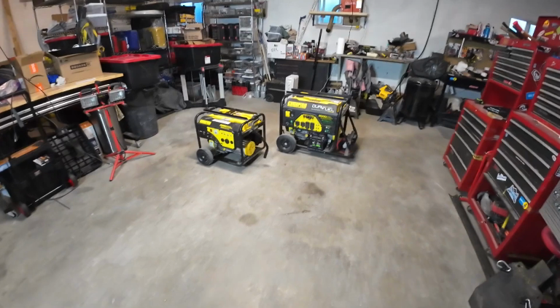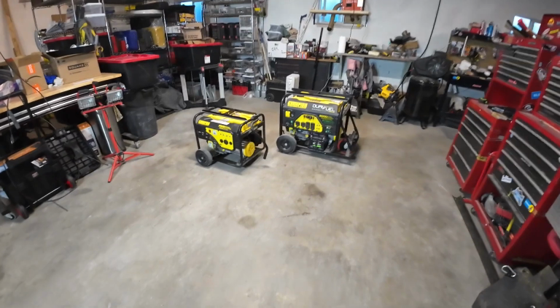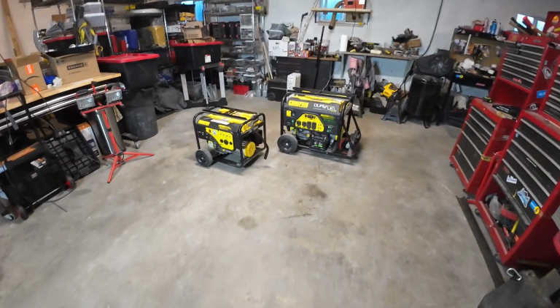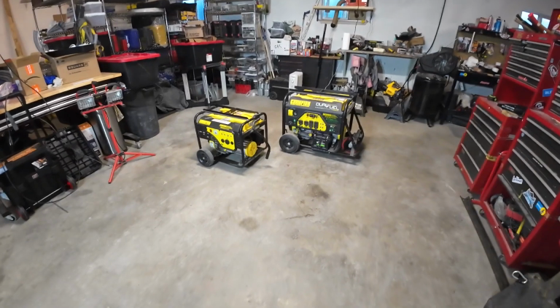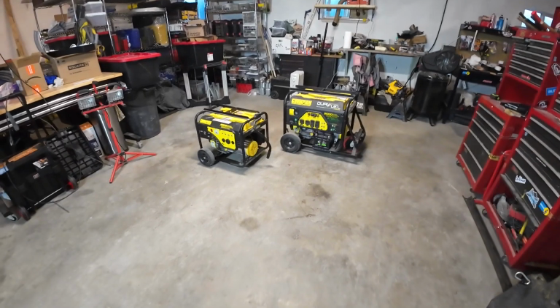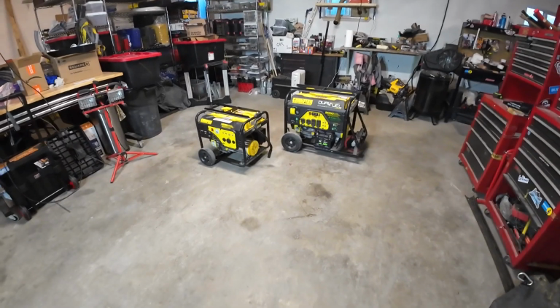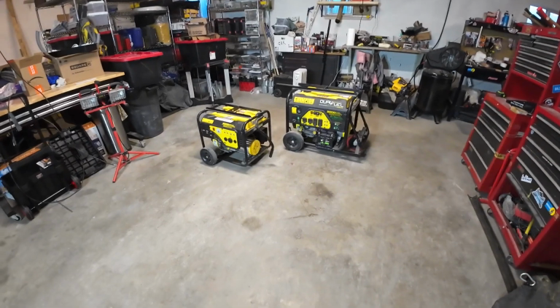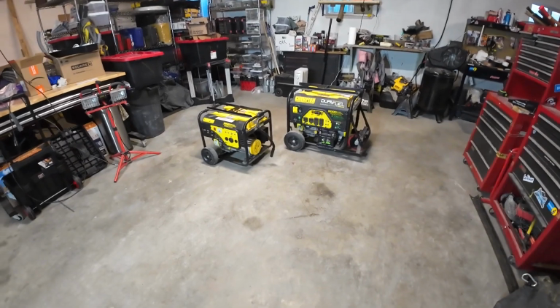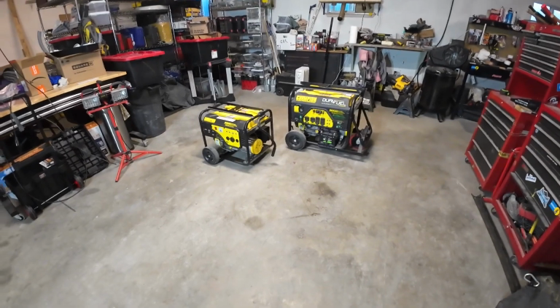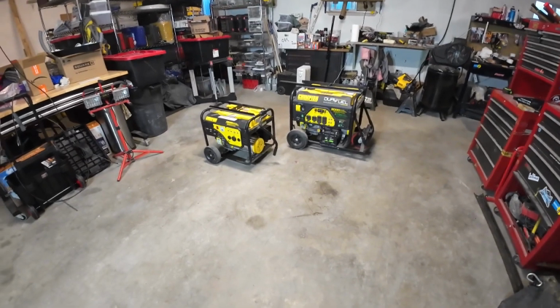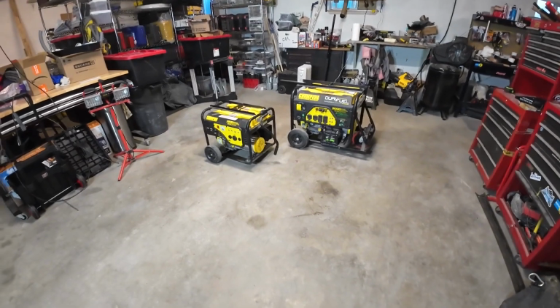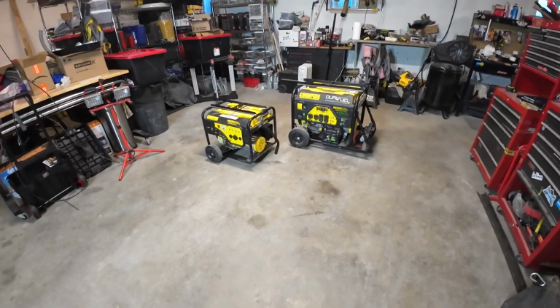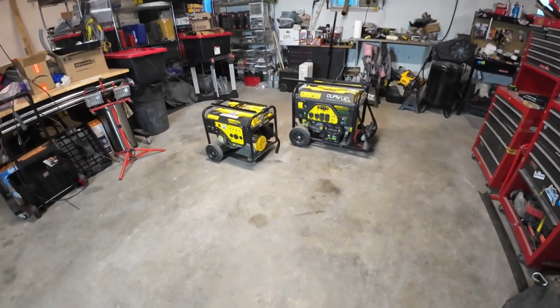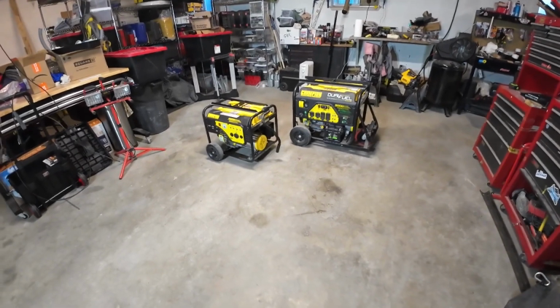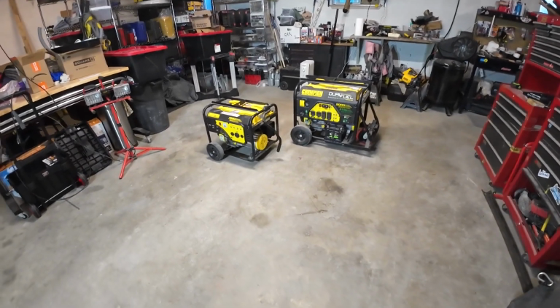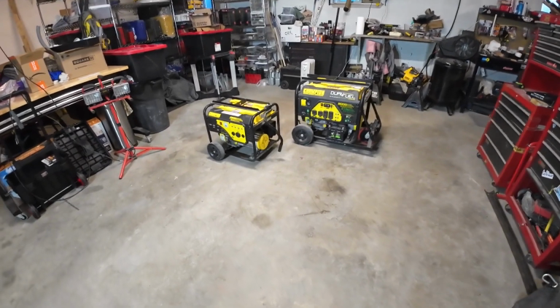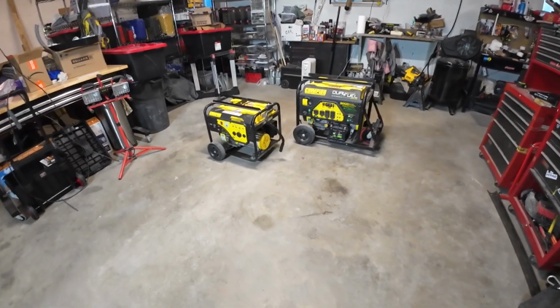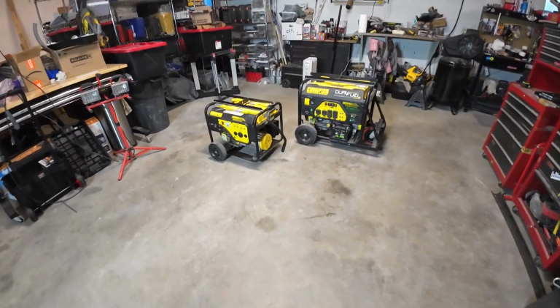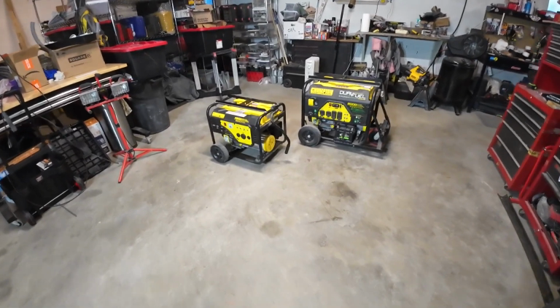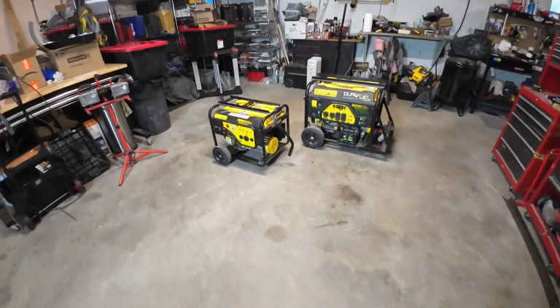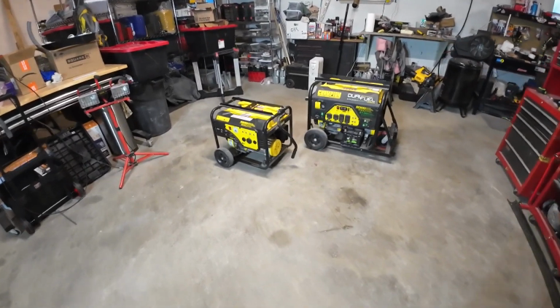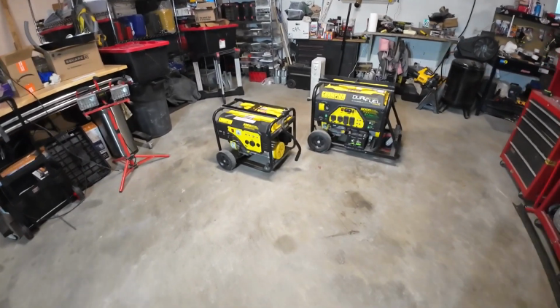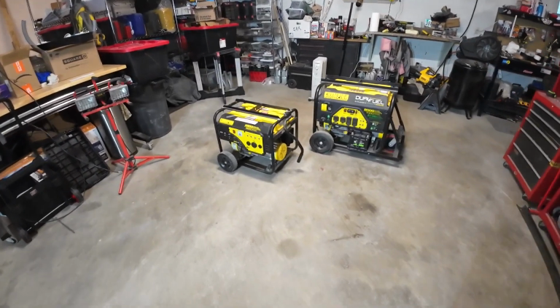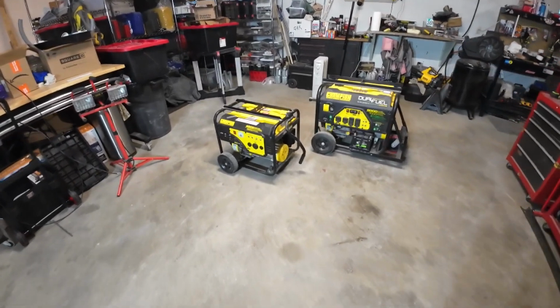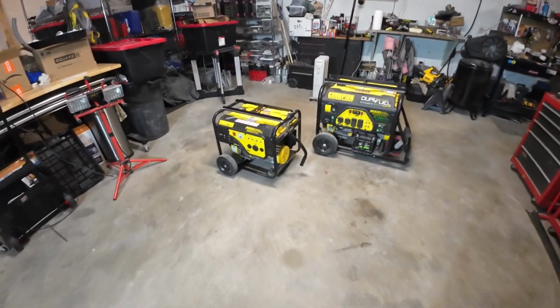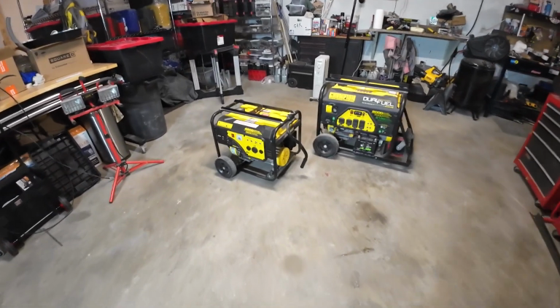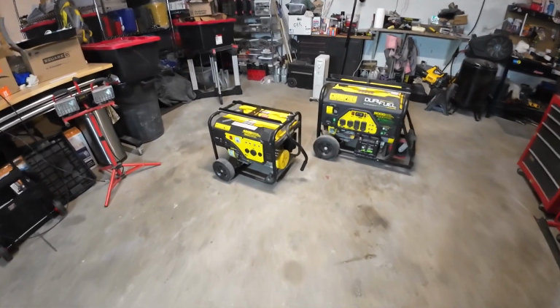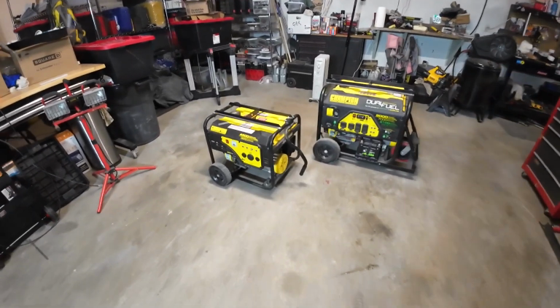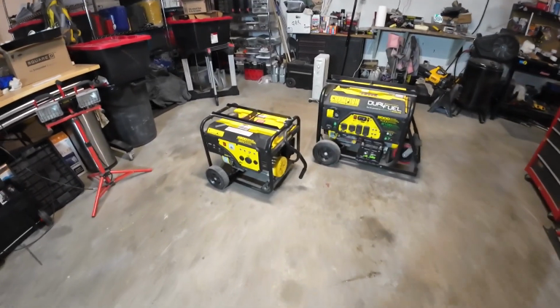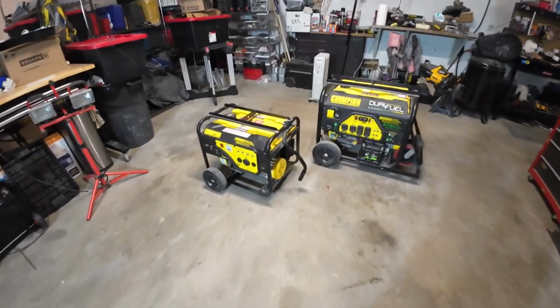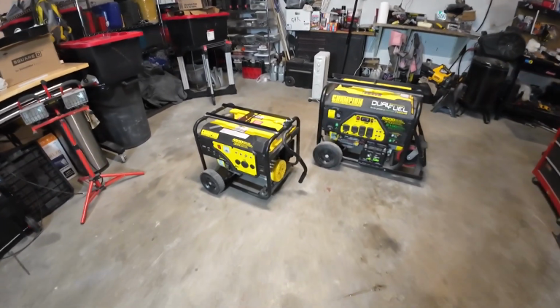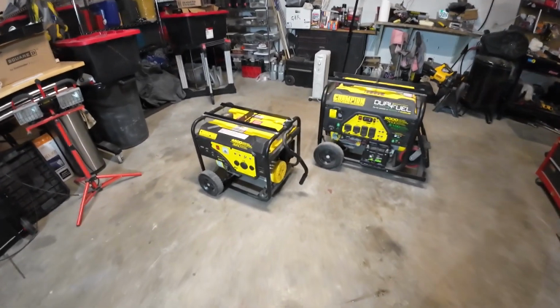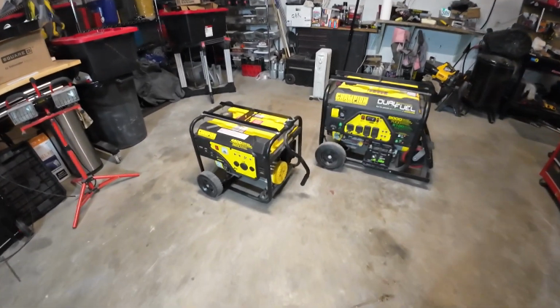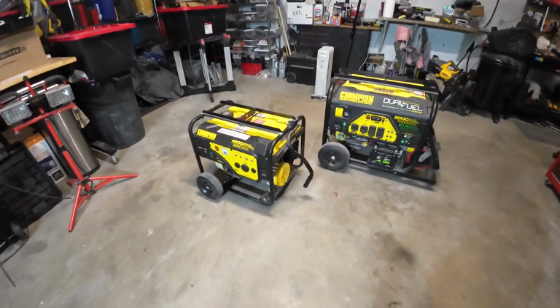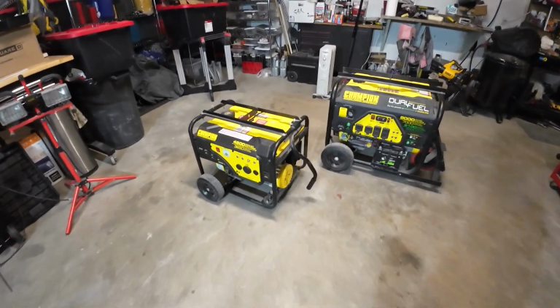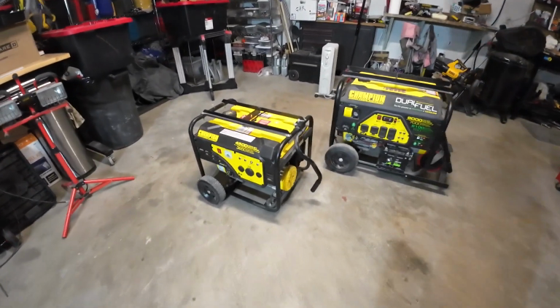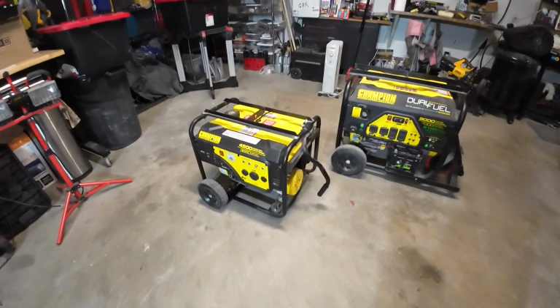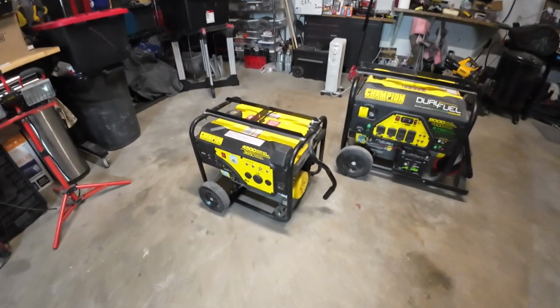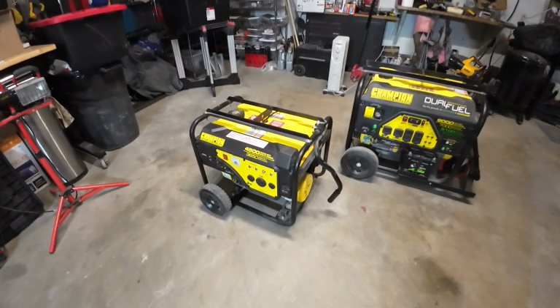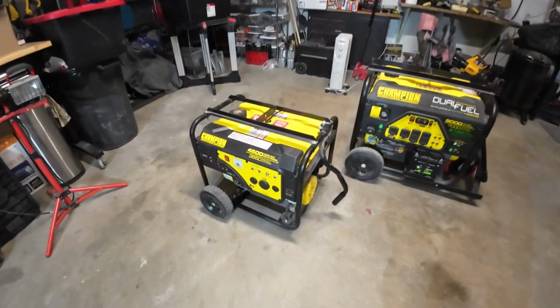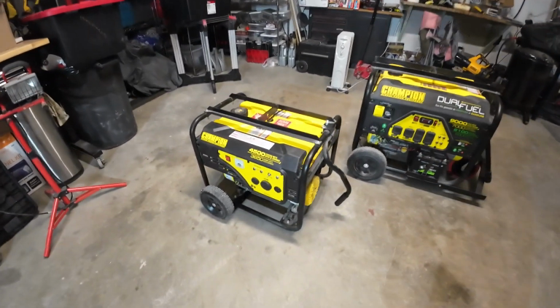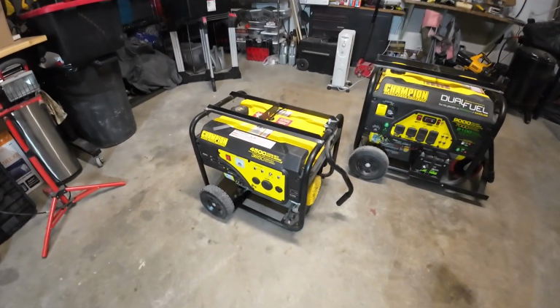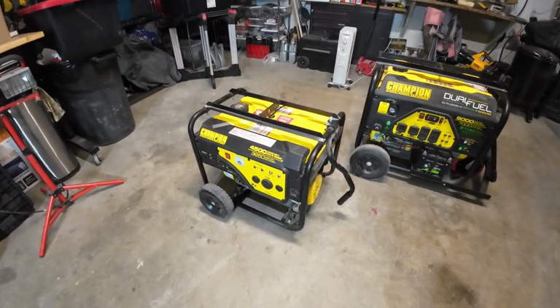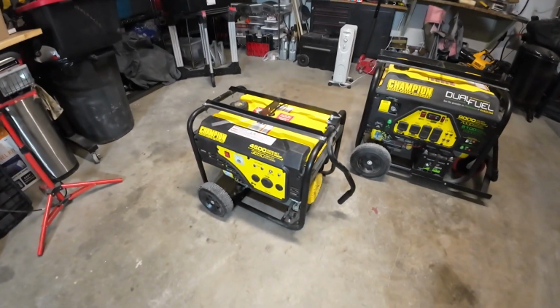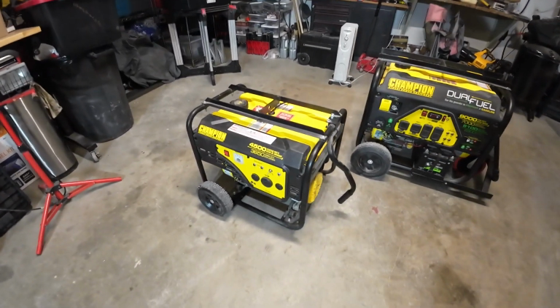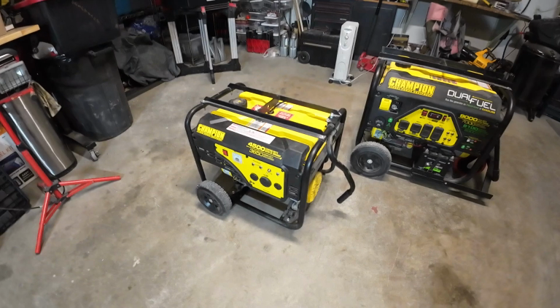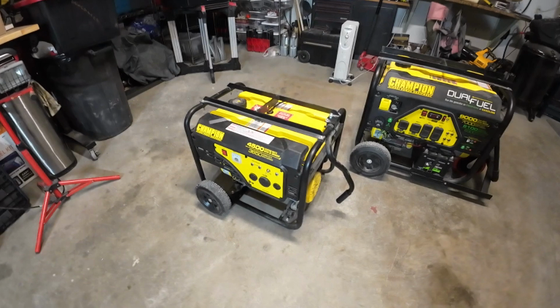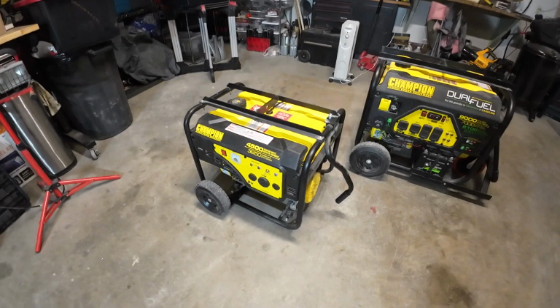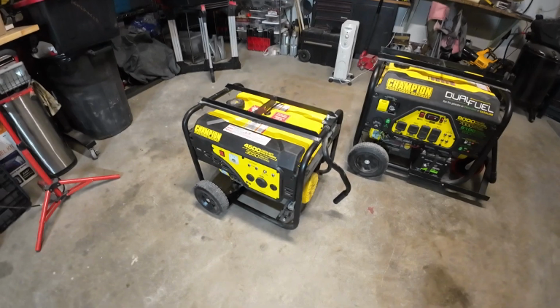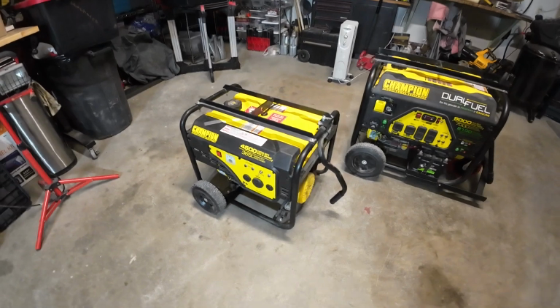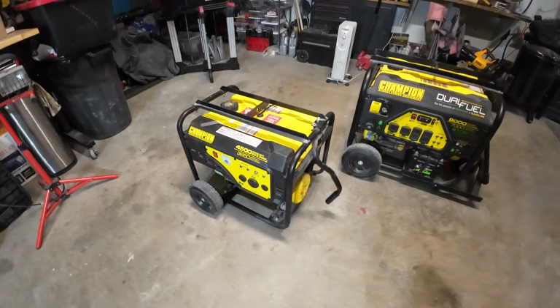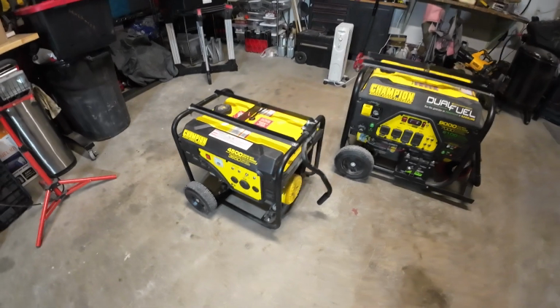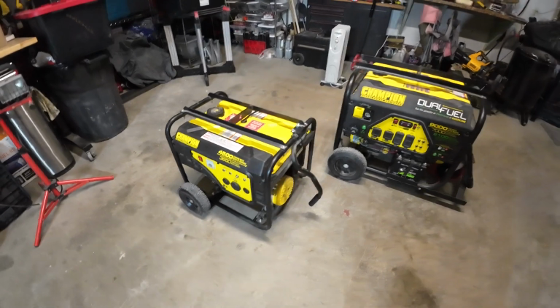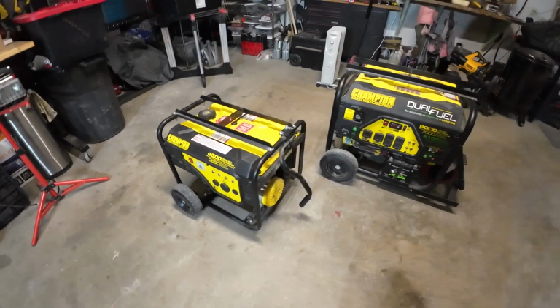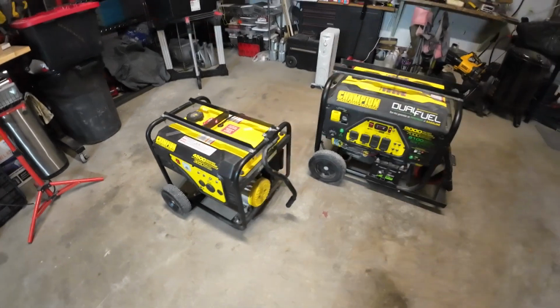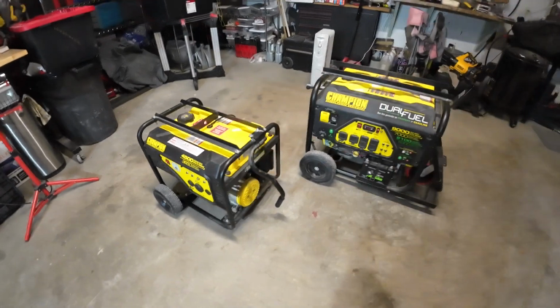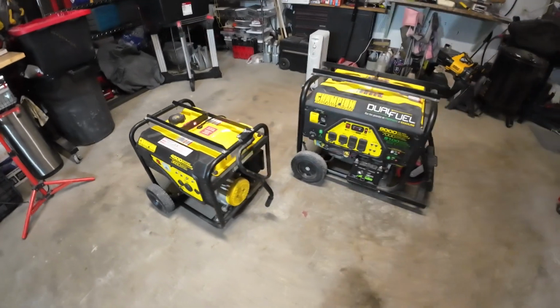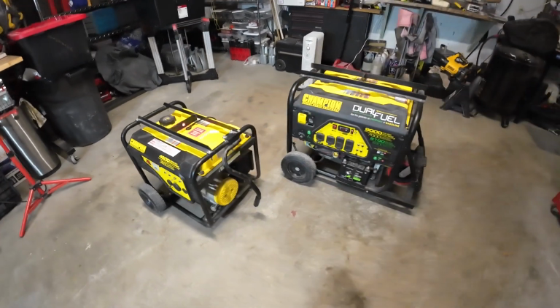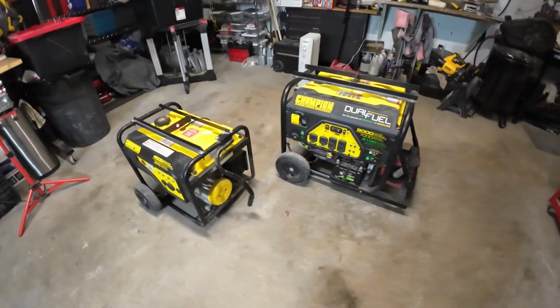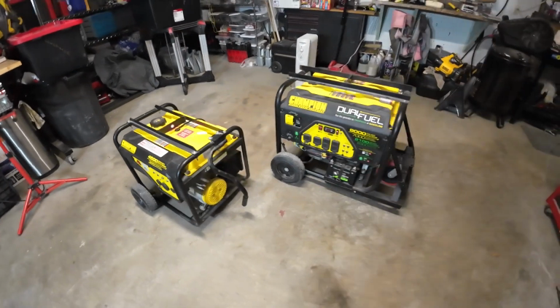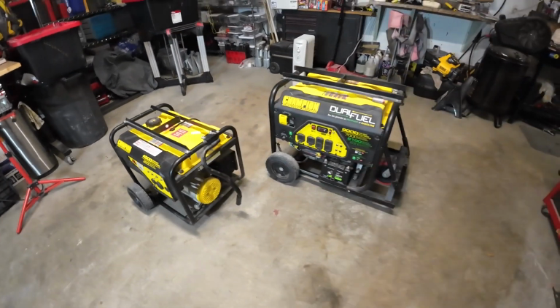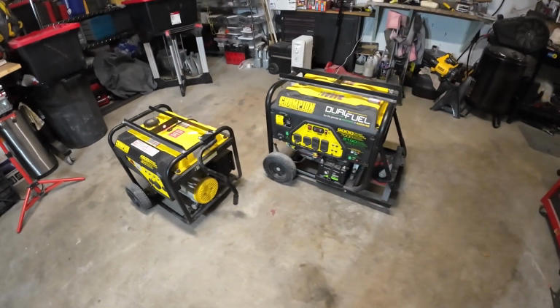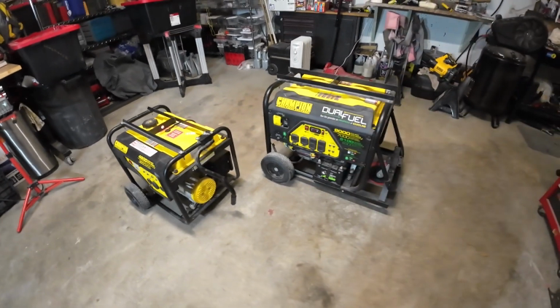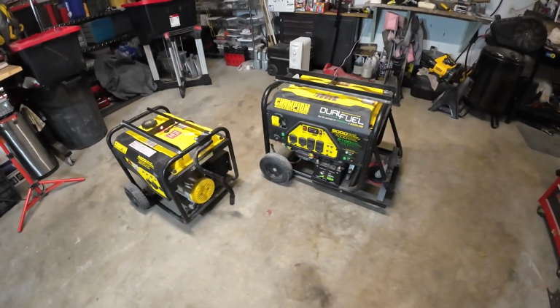Welcome back friends to the channel. Today we're going to try to answer the question: do open frame generators really make dirty power, and what does that dirty power look like?